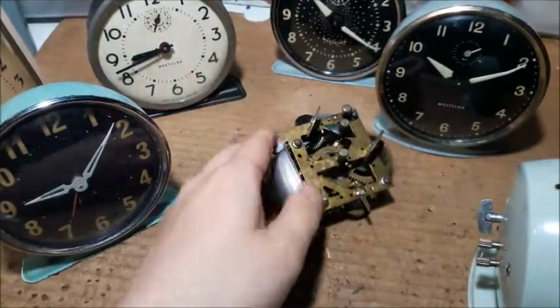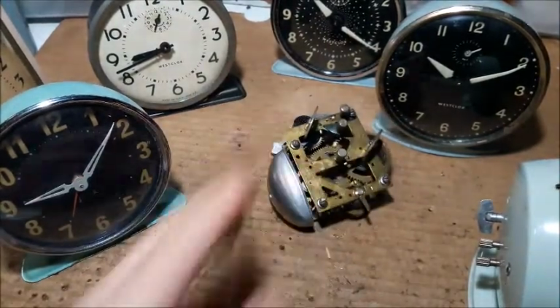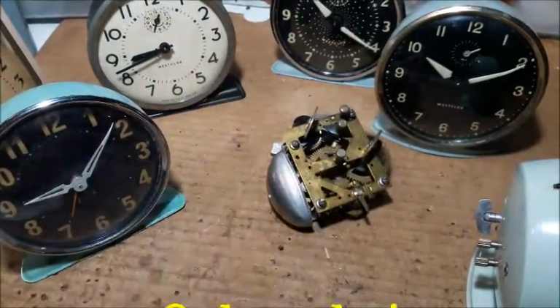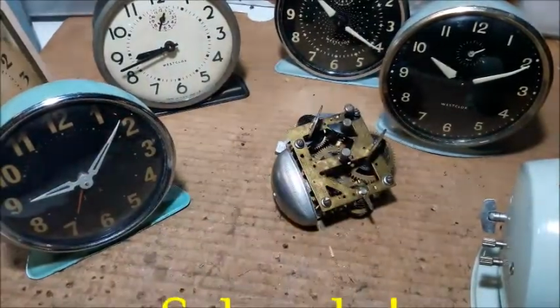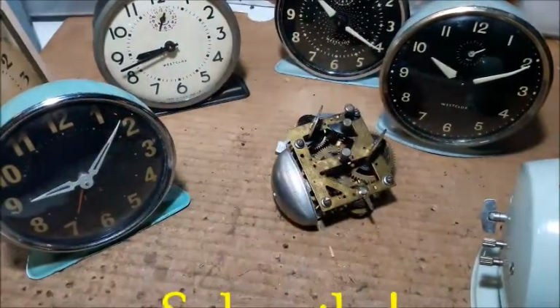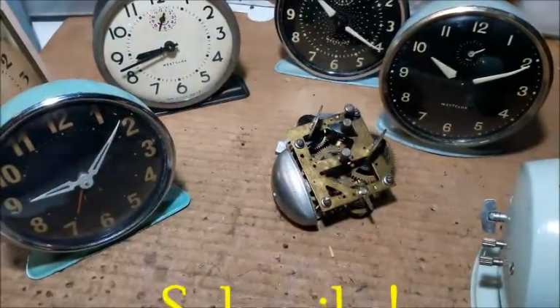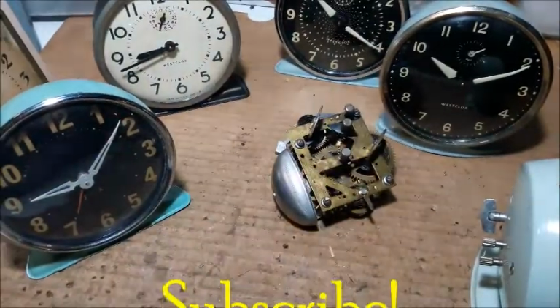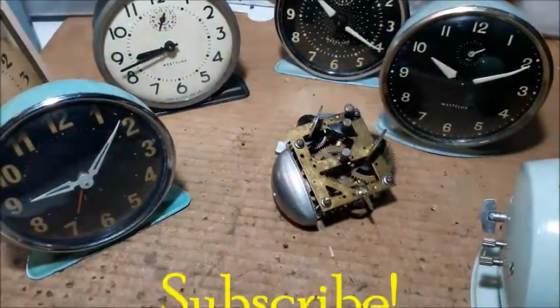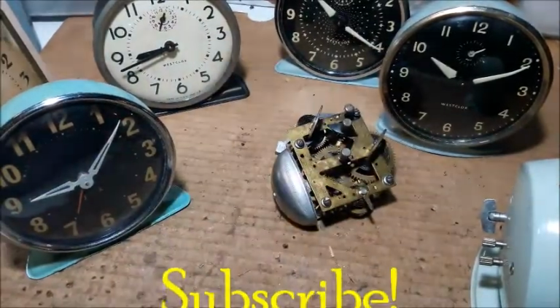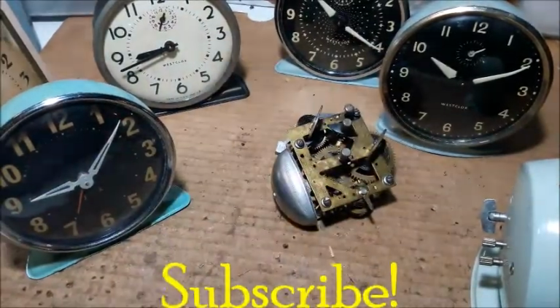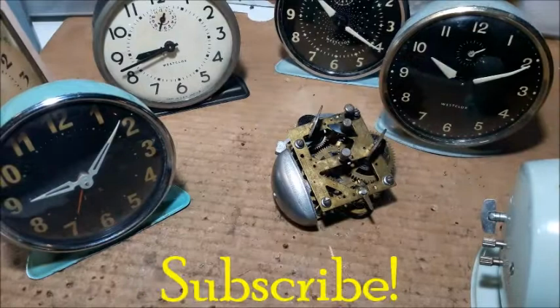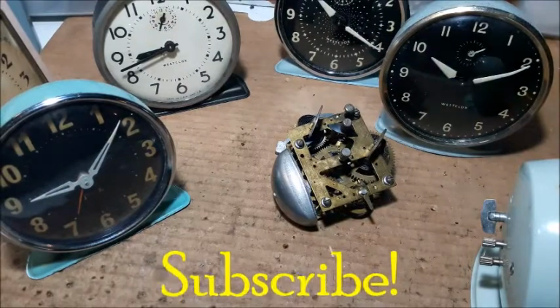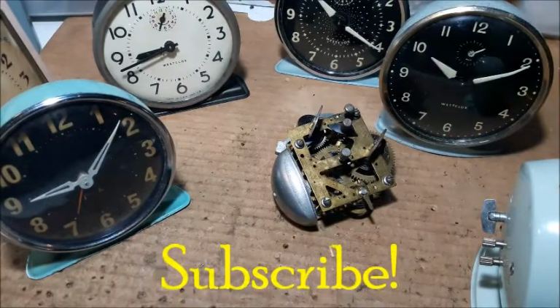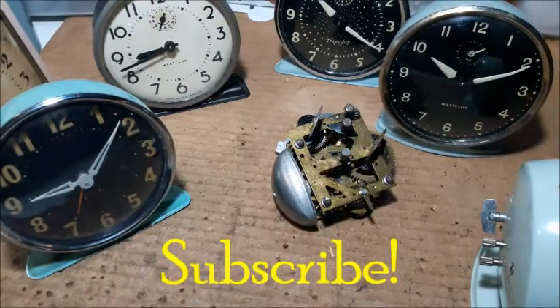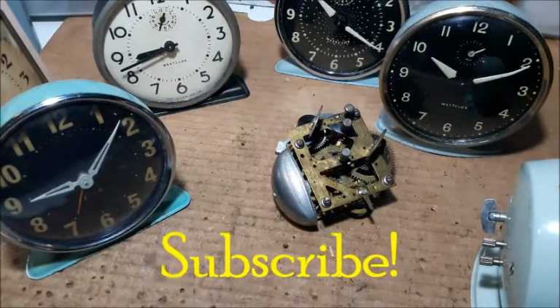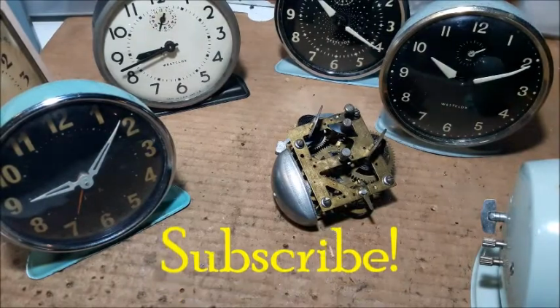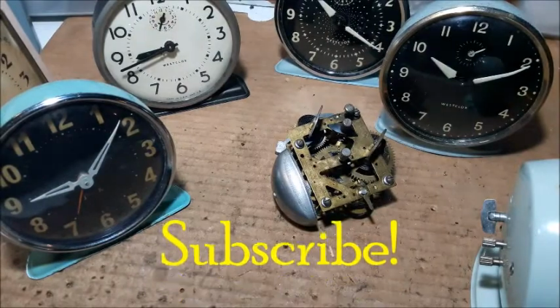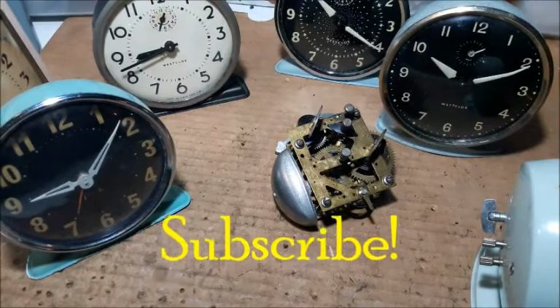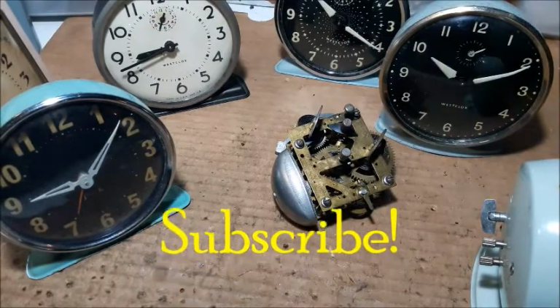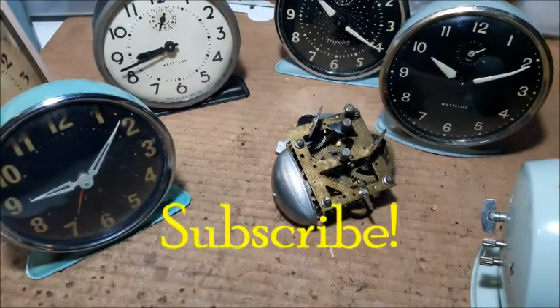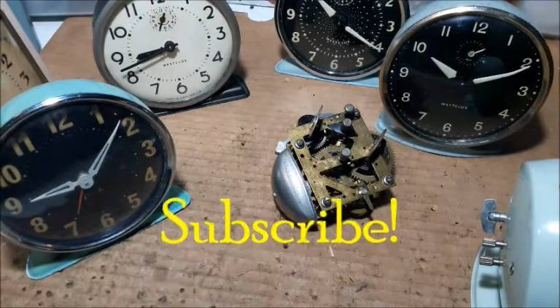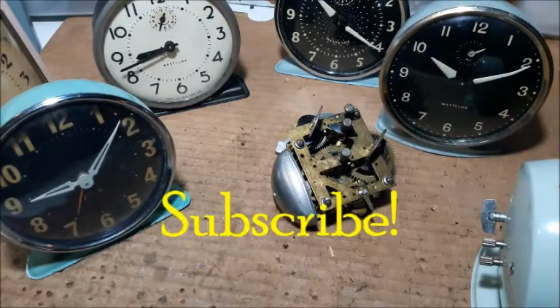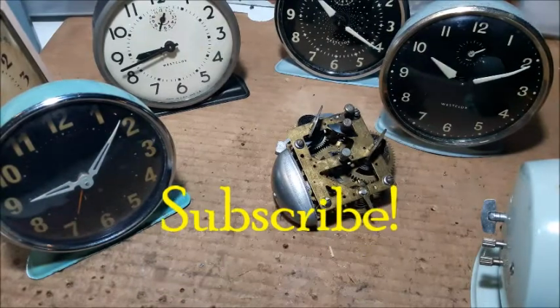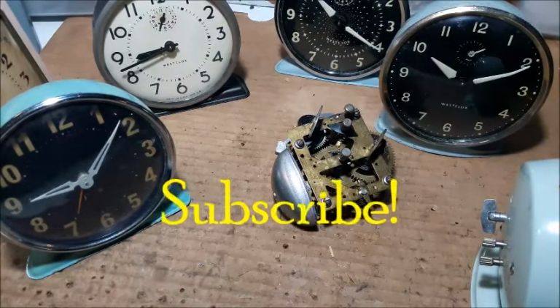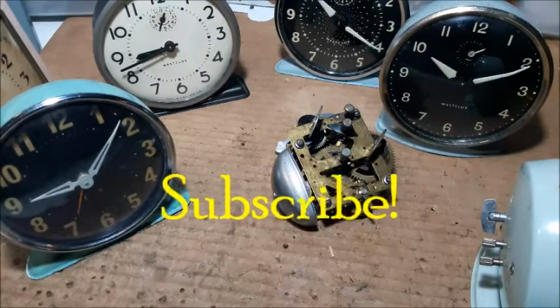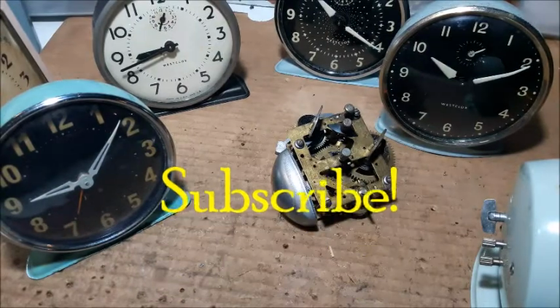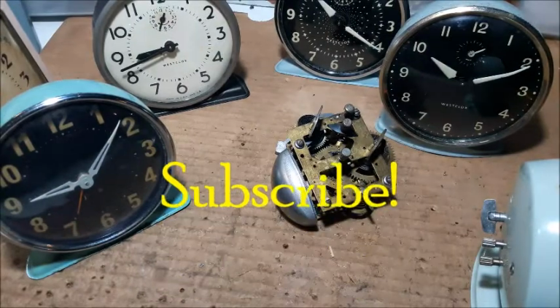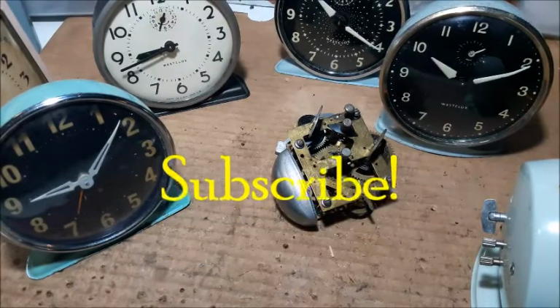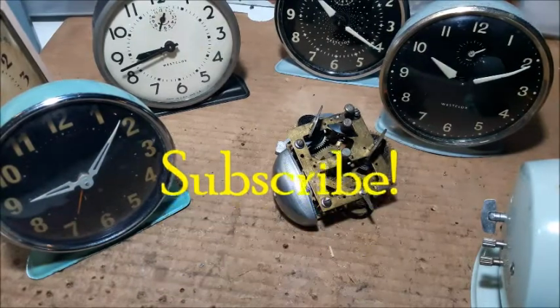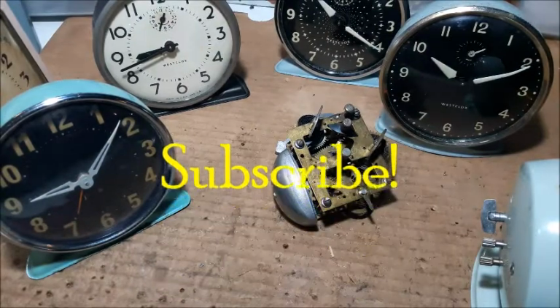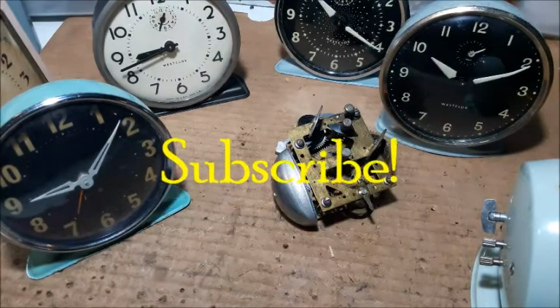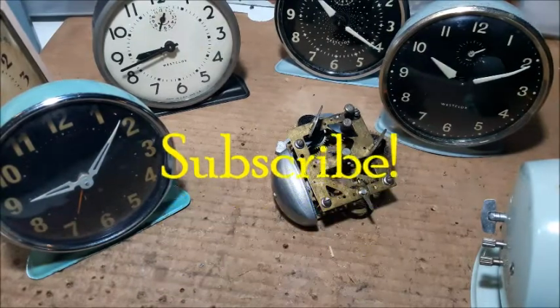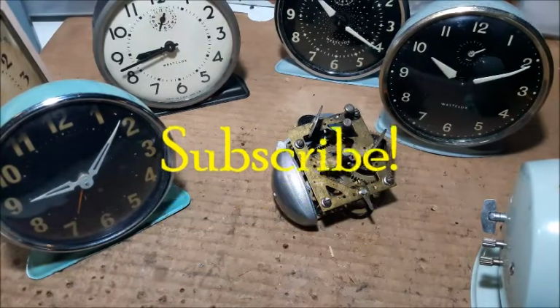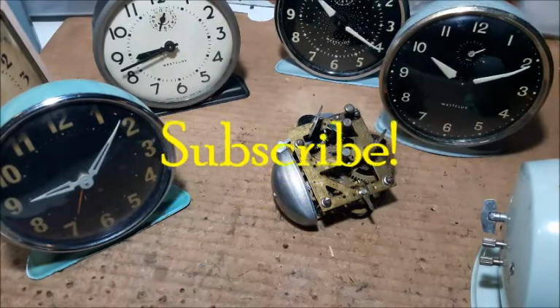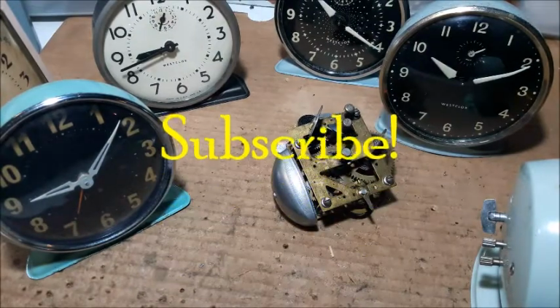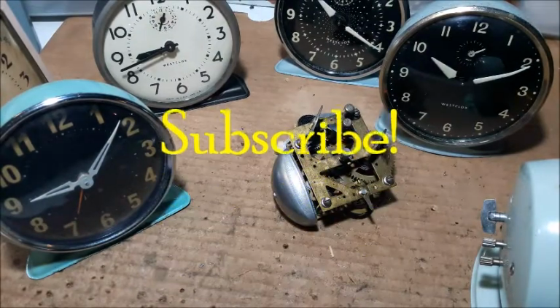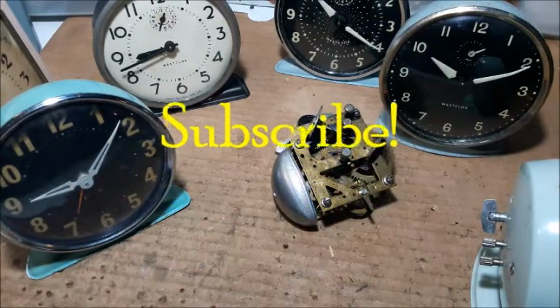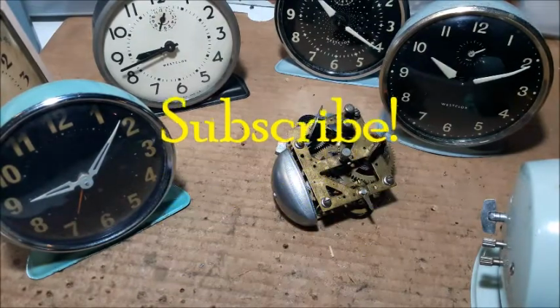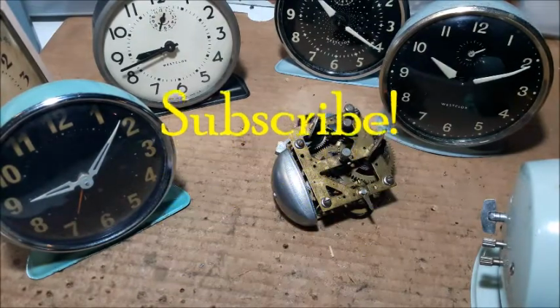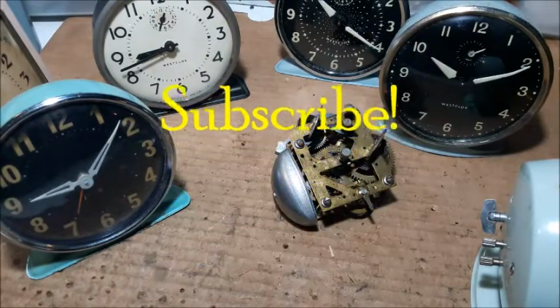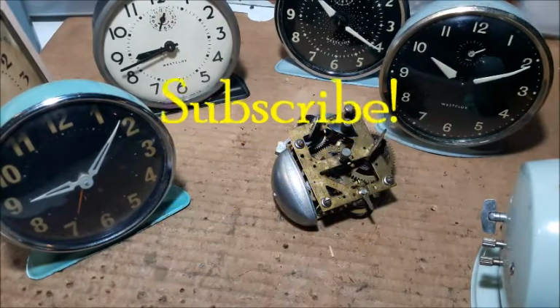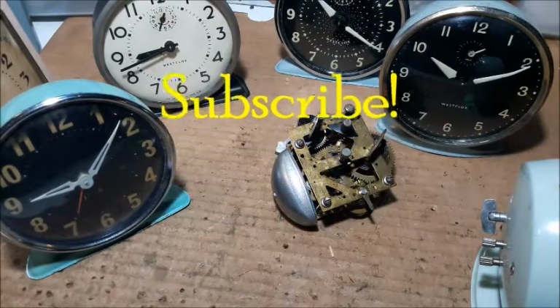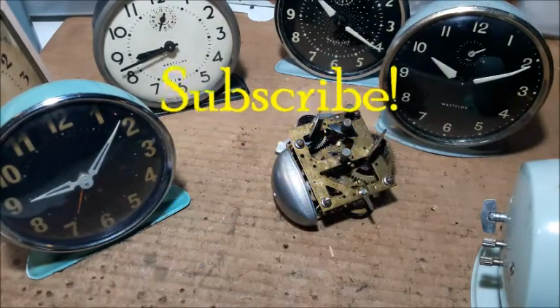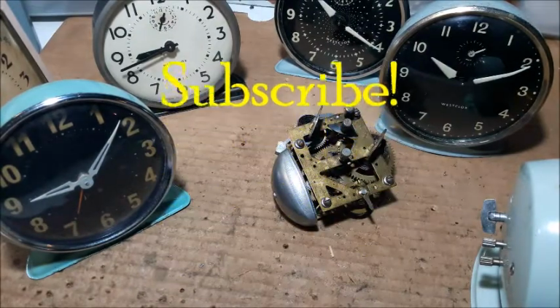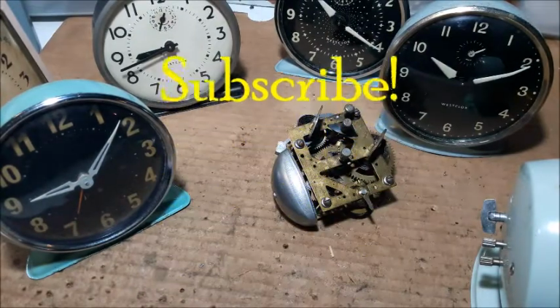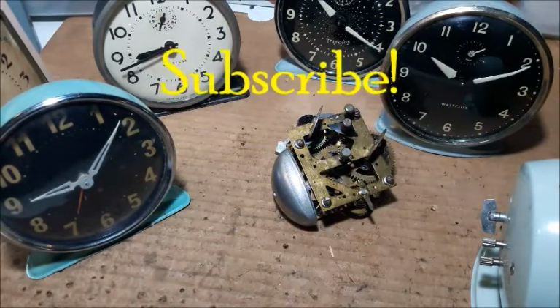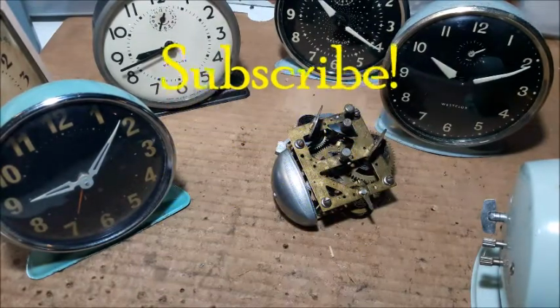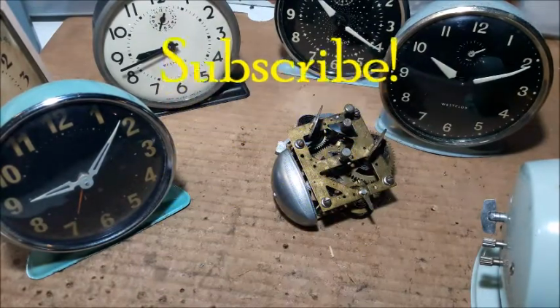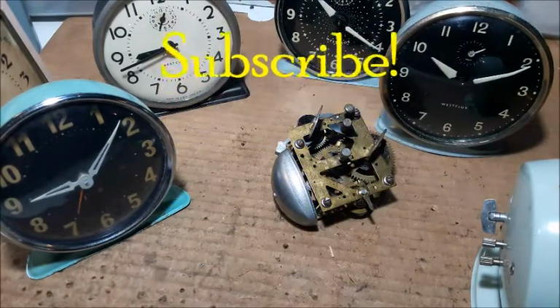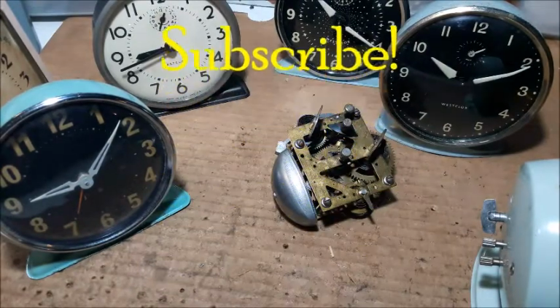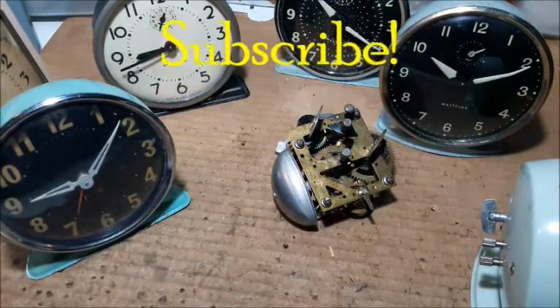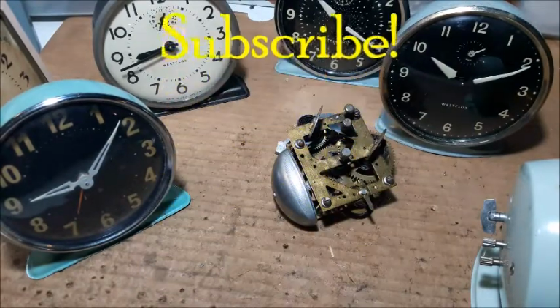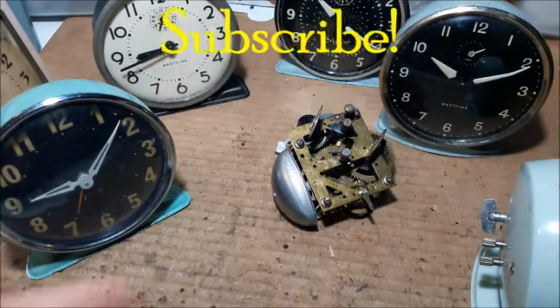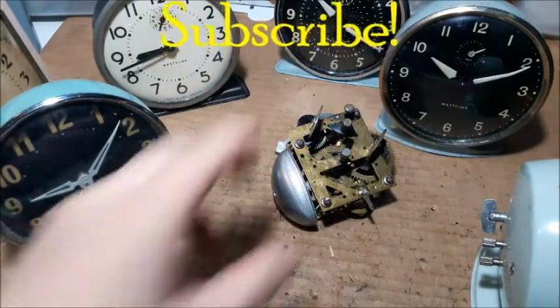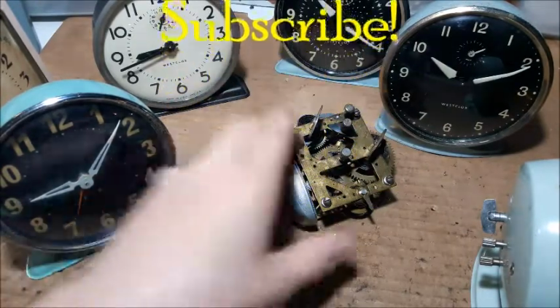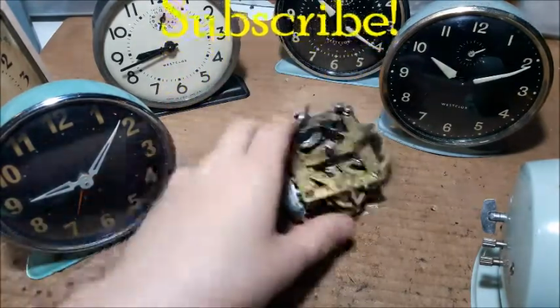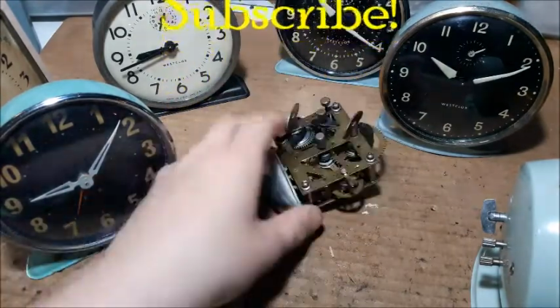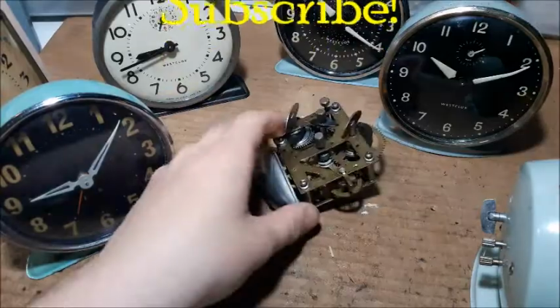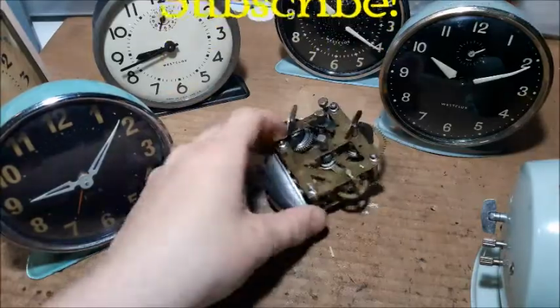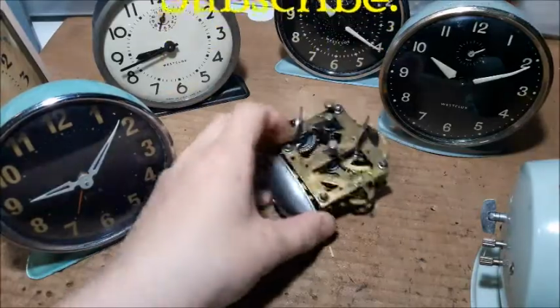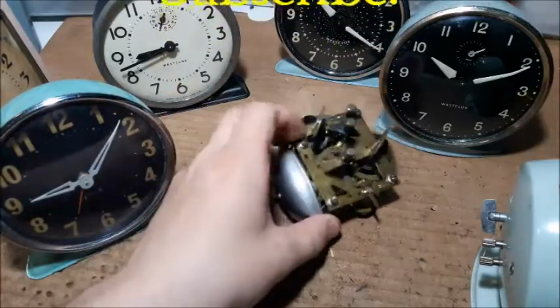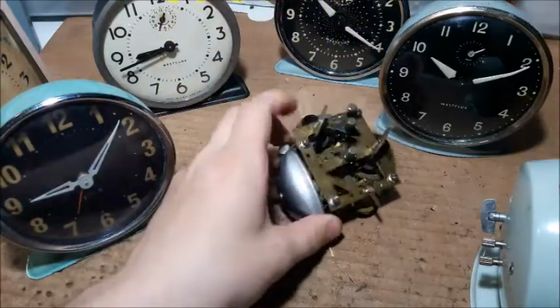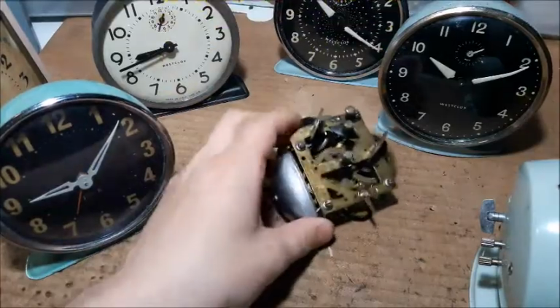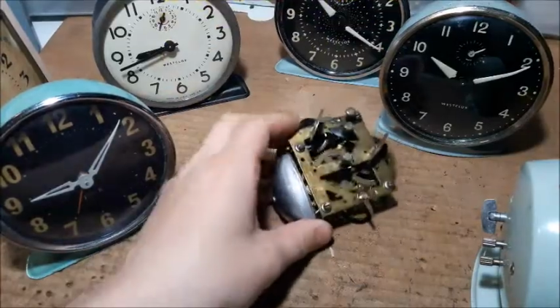So, thanks for watching, and I hope you stay around for the next part of the Workhorse of Westclox, which is the 66 movement.